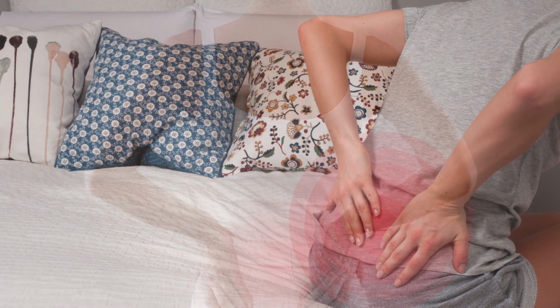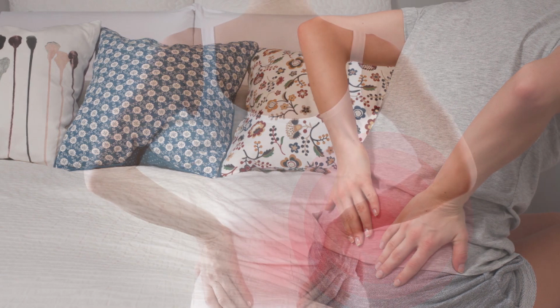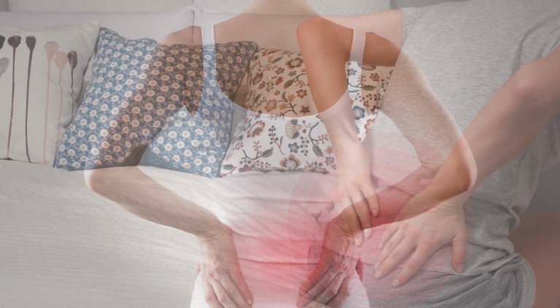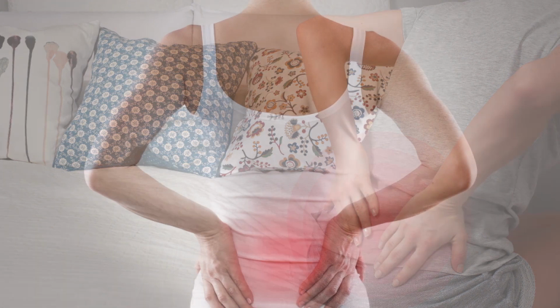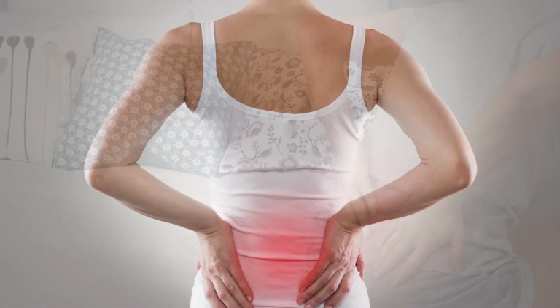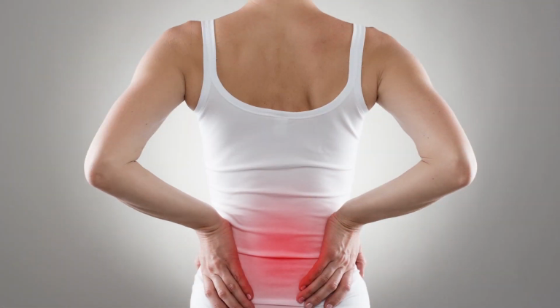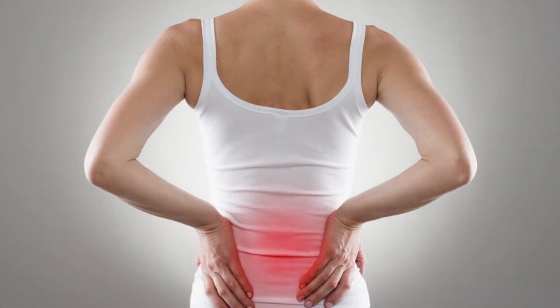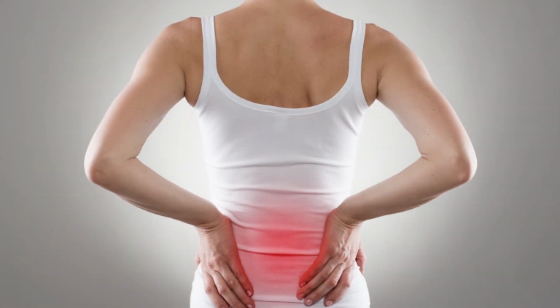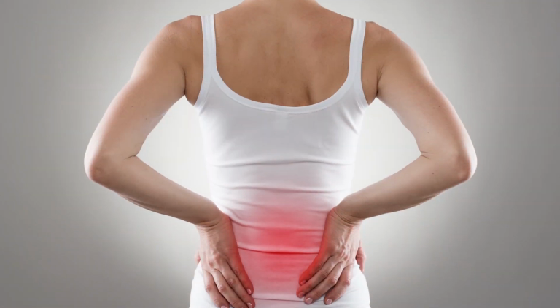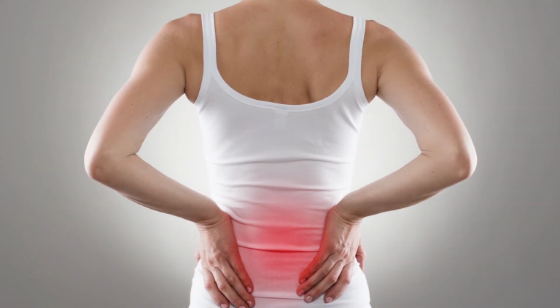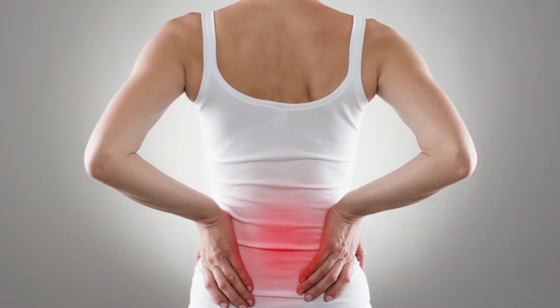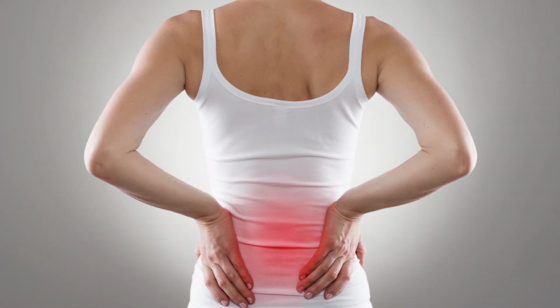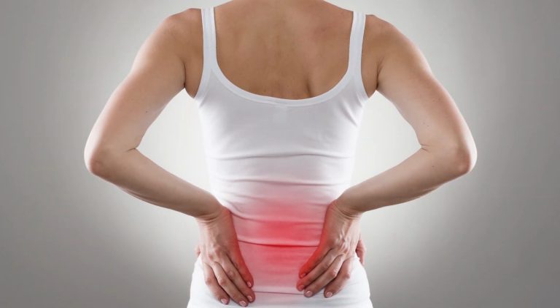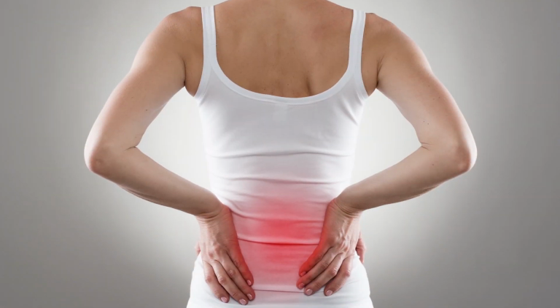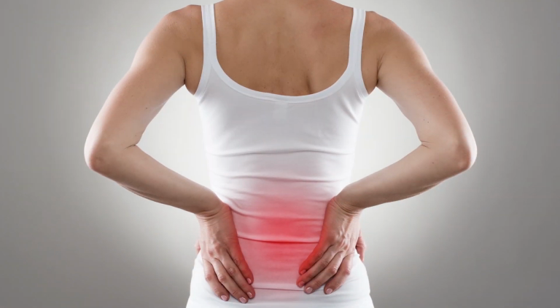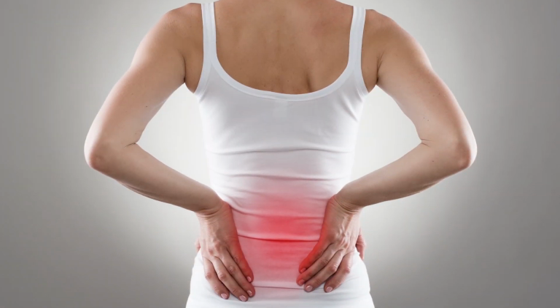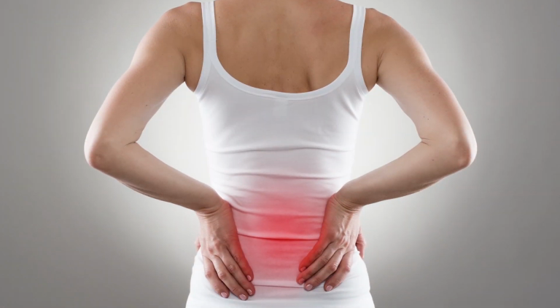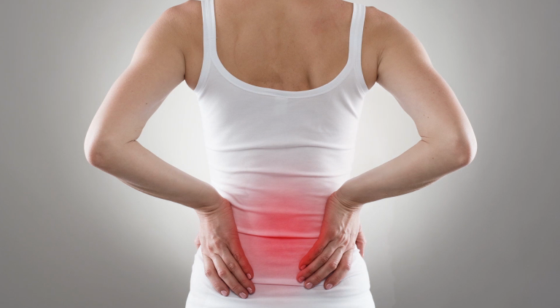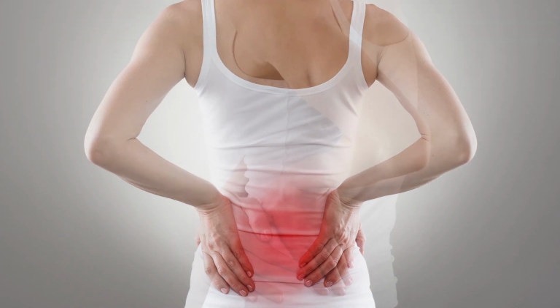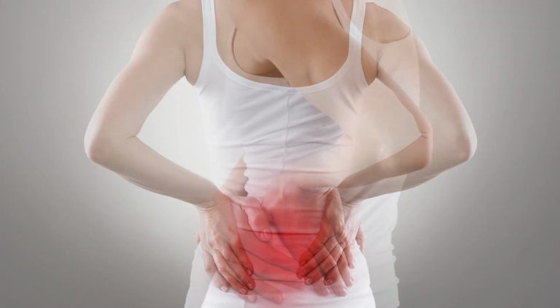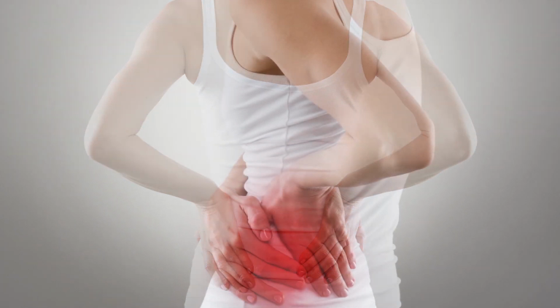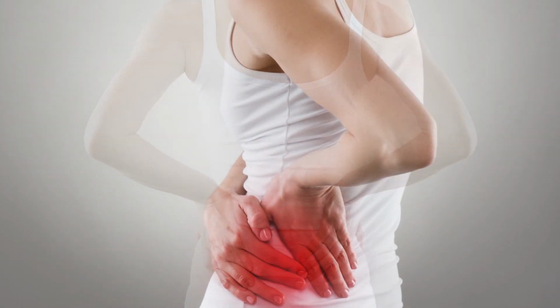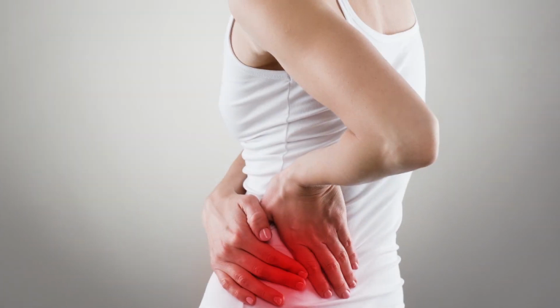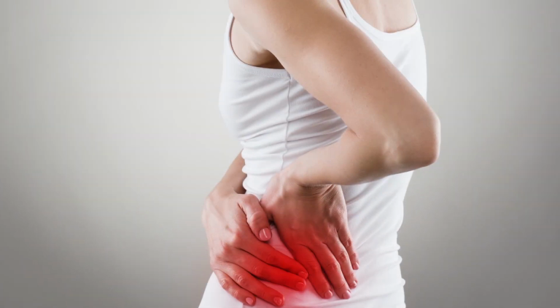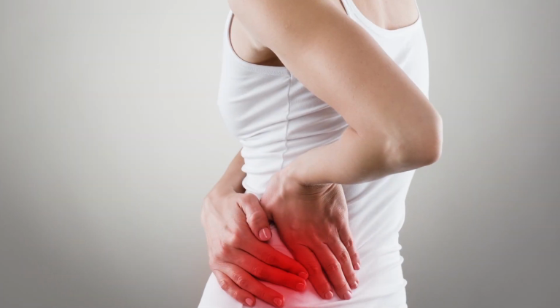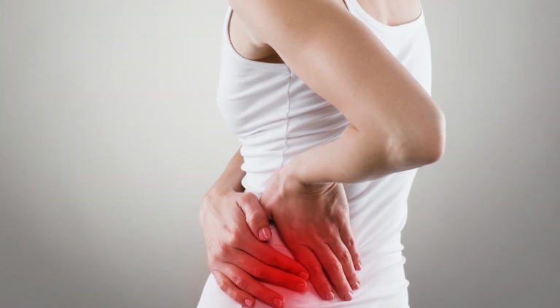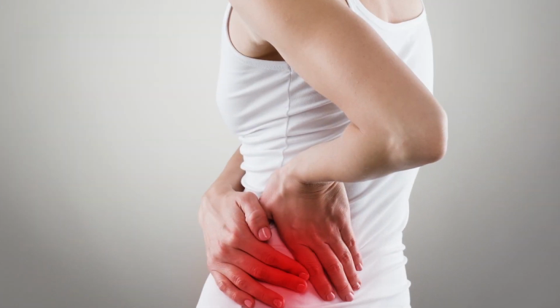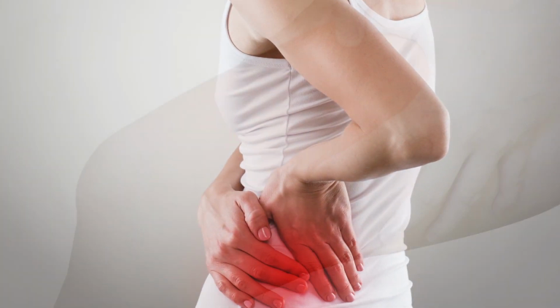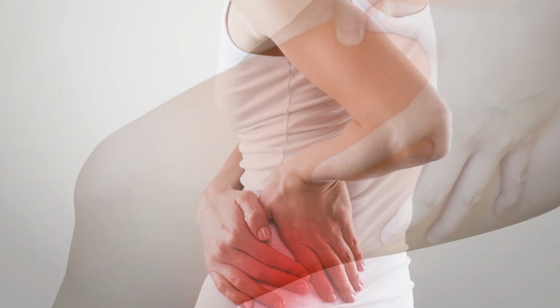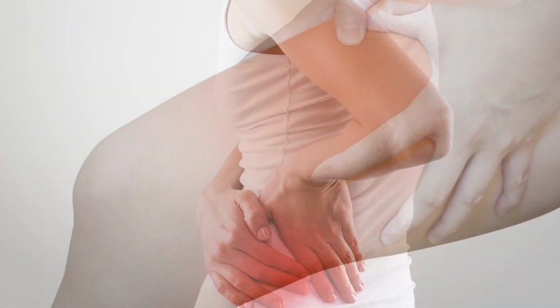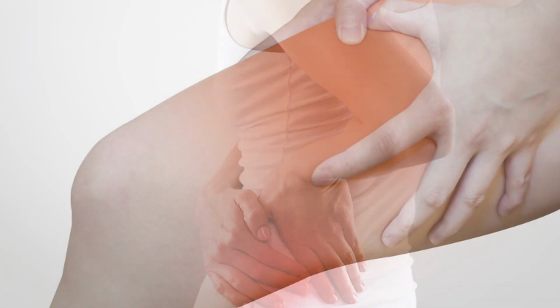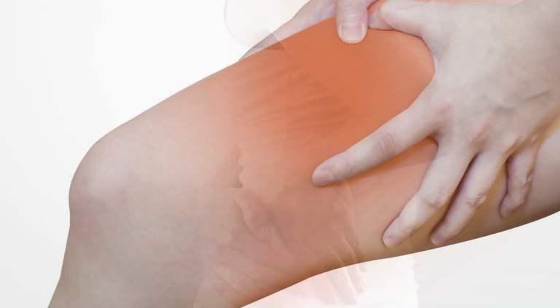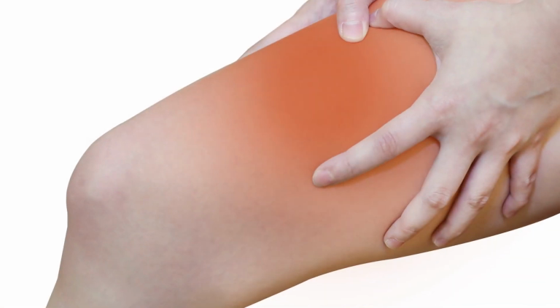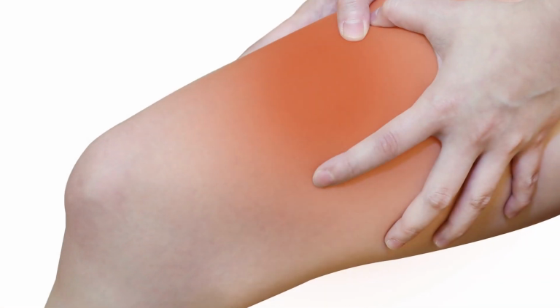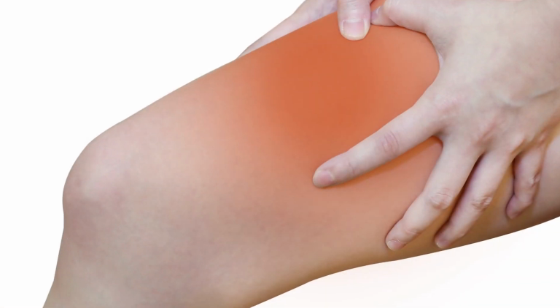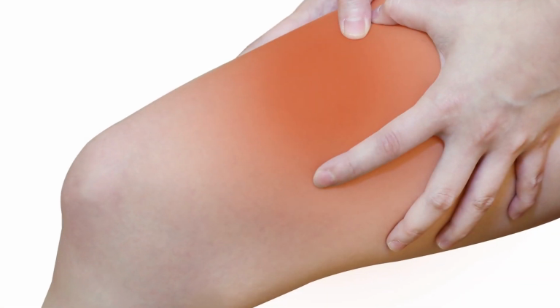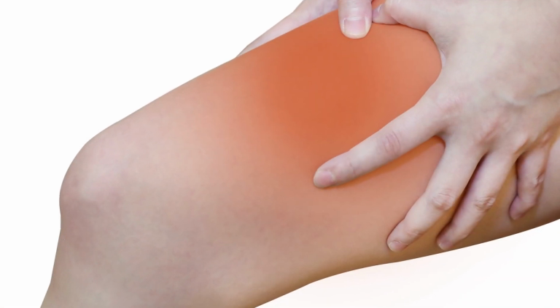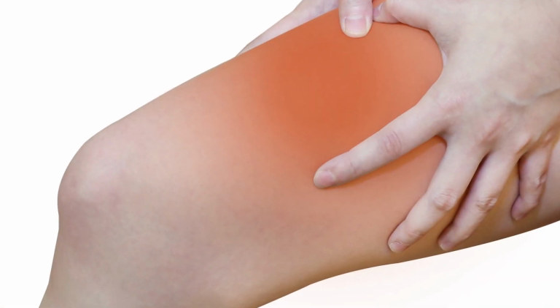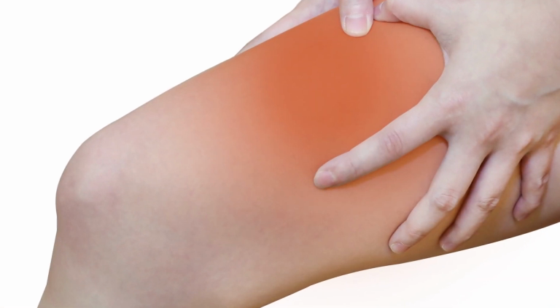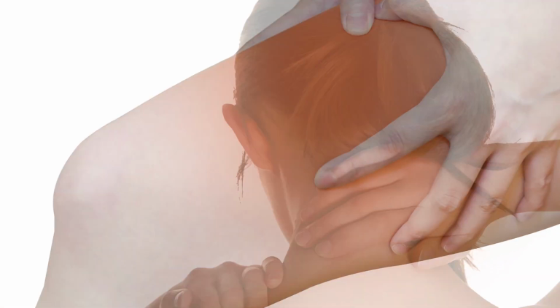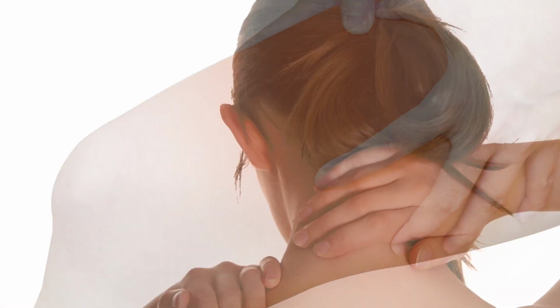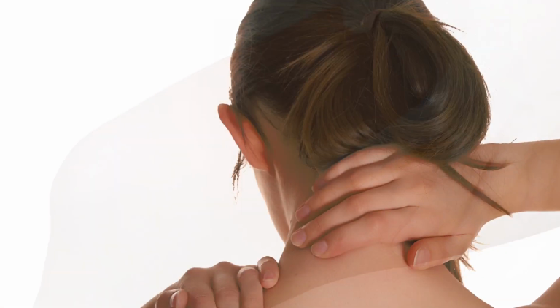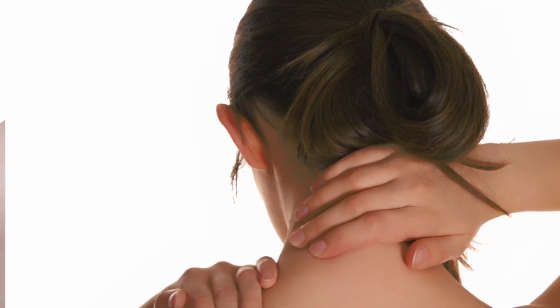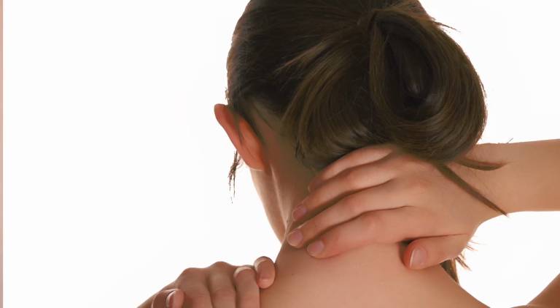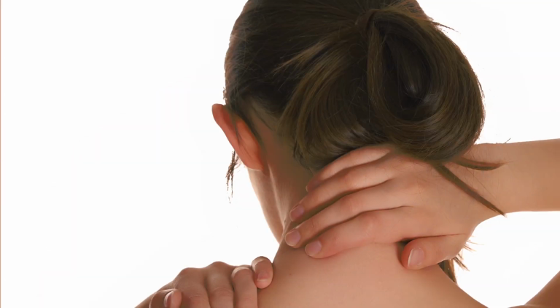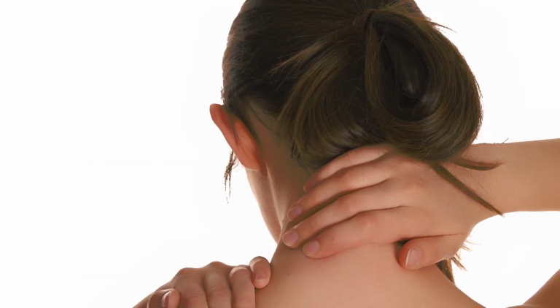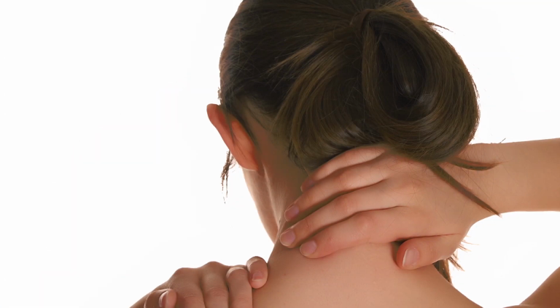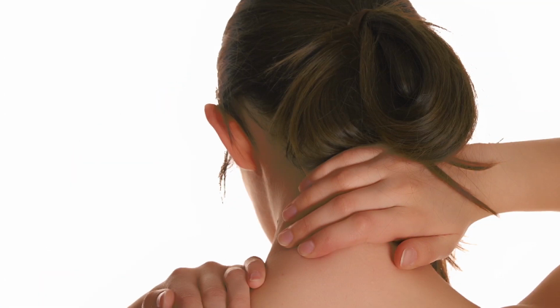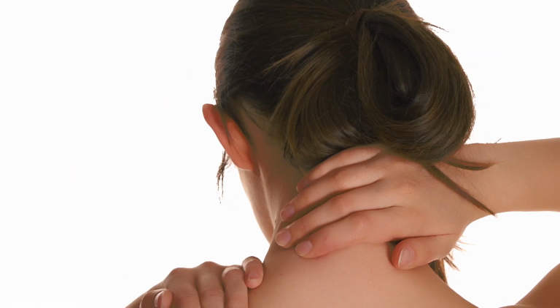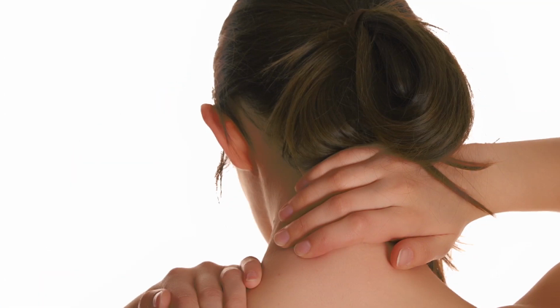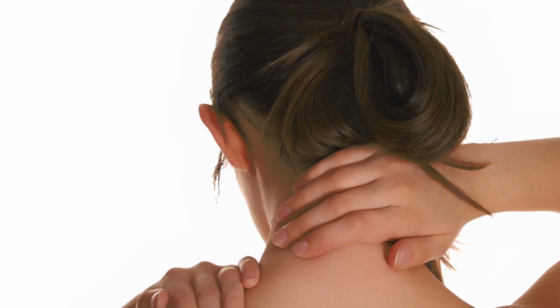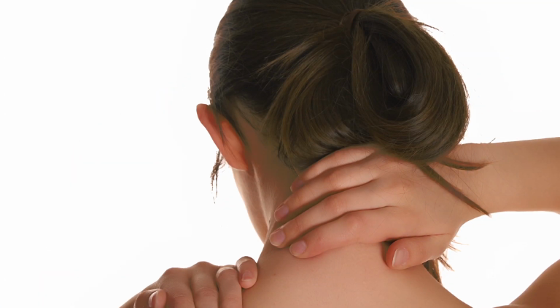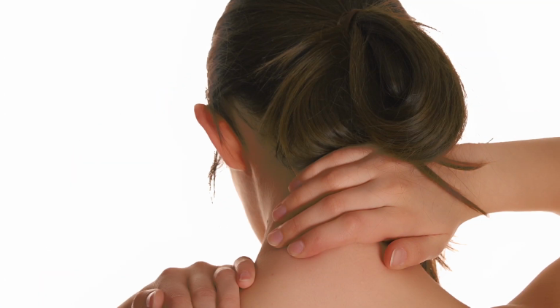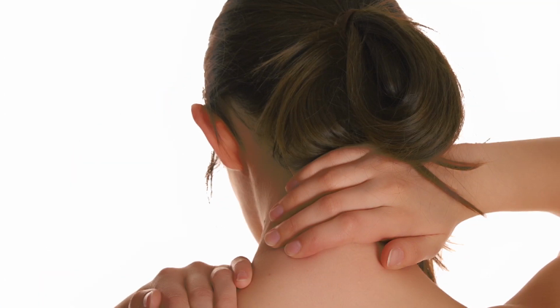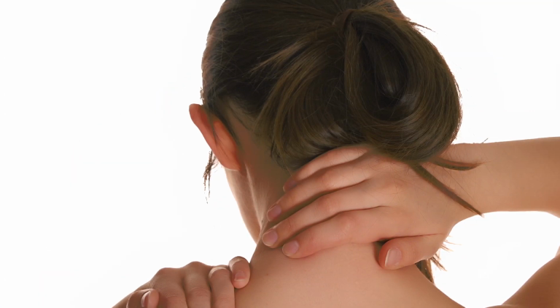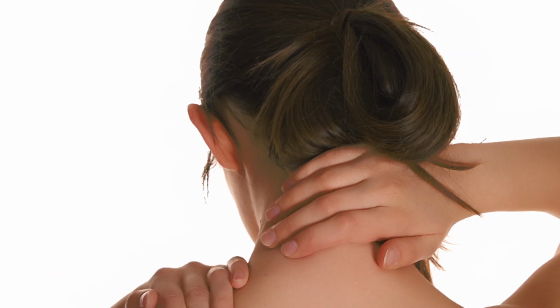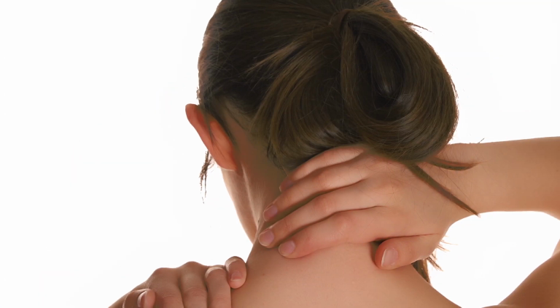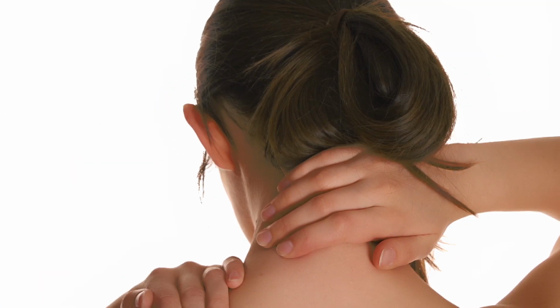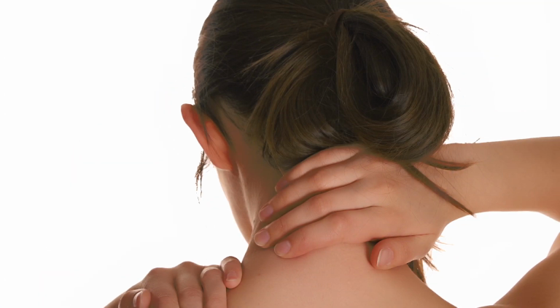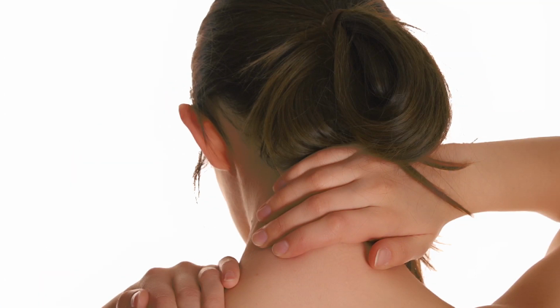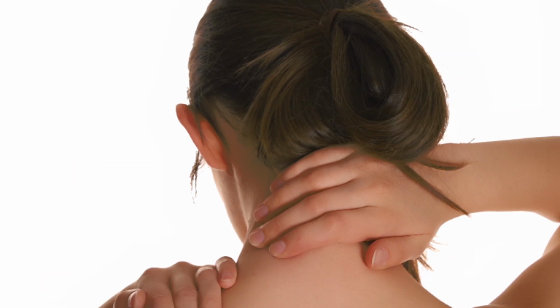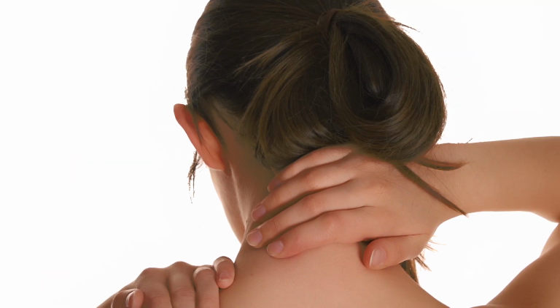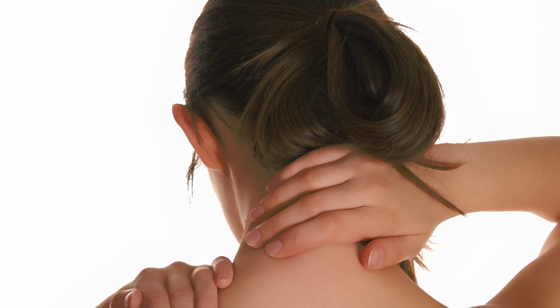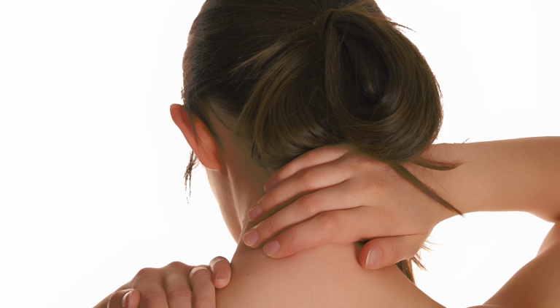Typically it's low back pain, but sometimes the pain can go to the hips or even the thigh. Some people even experience headaches at the base of their skull.